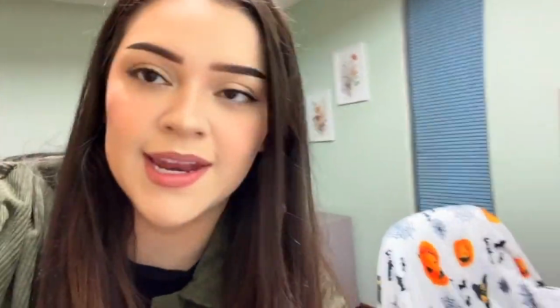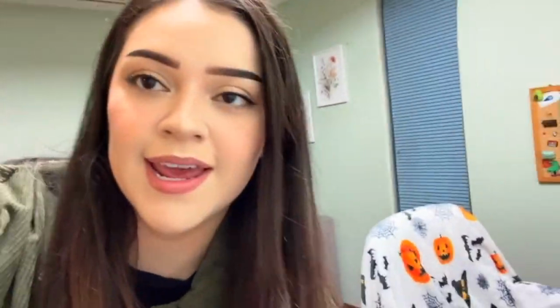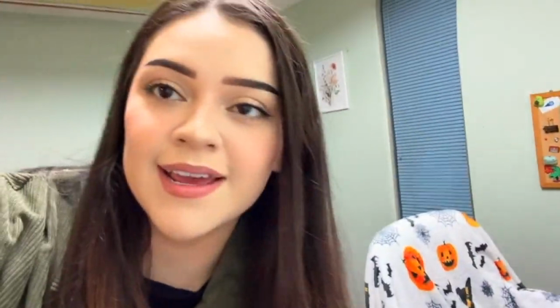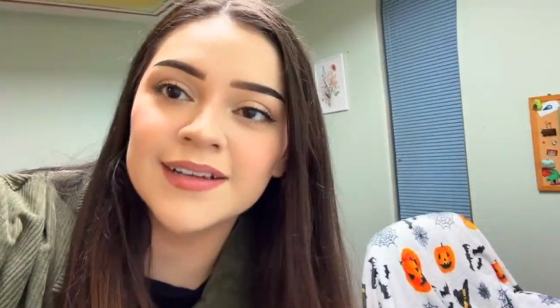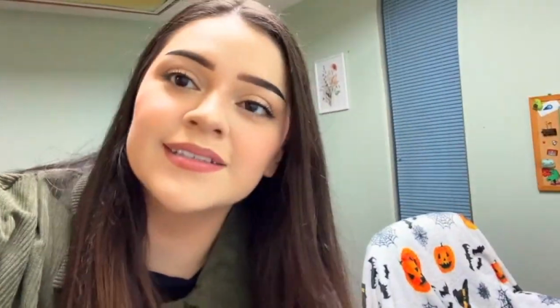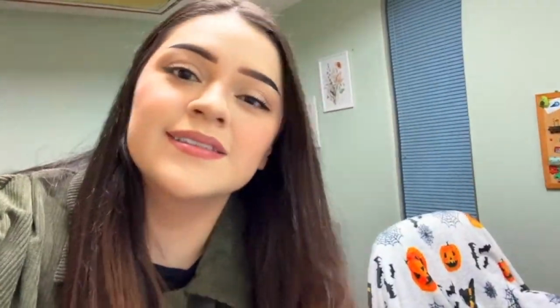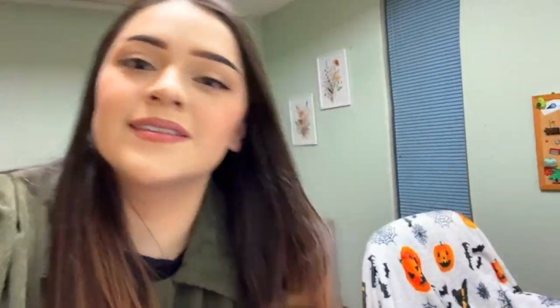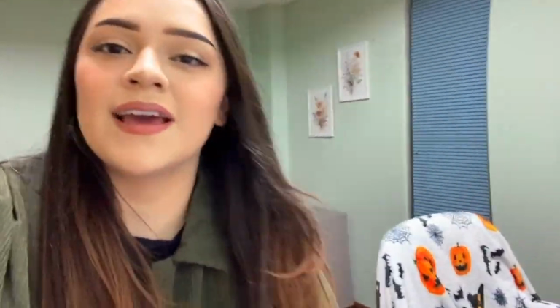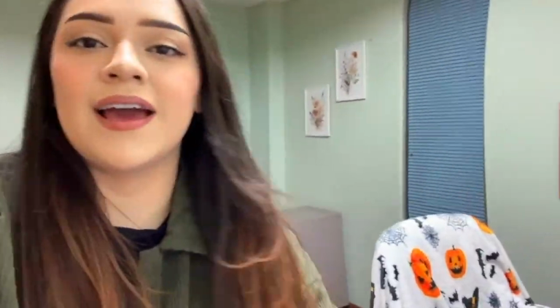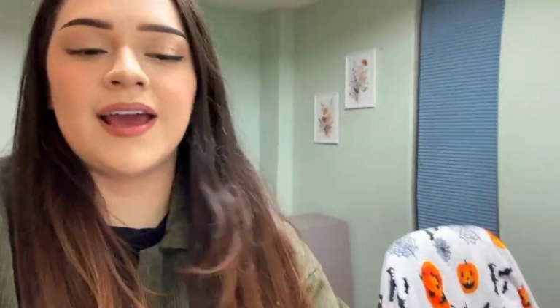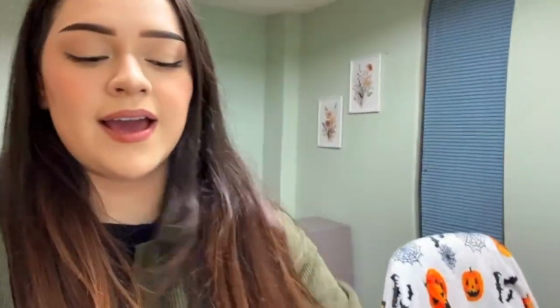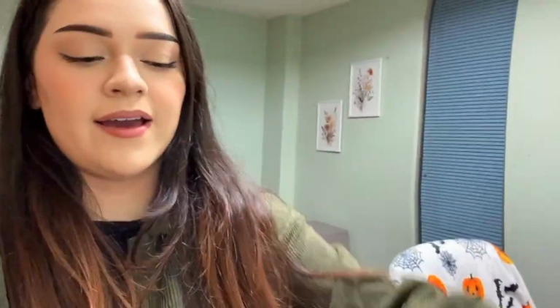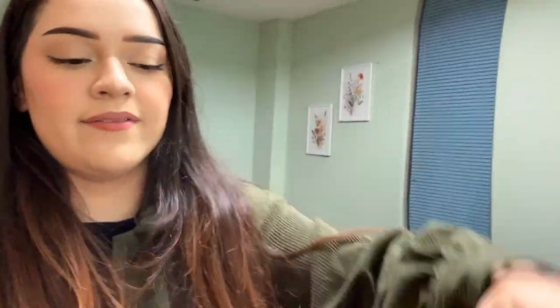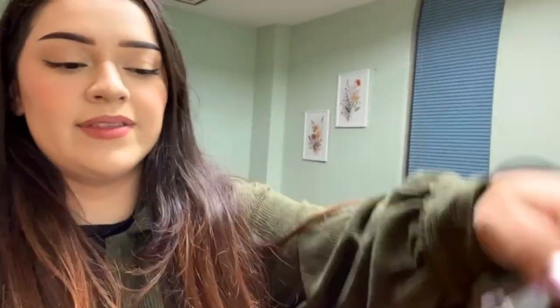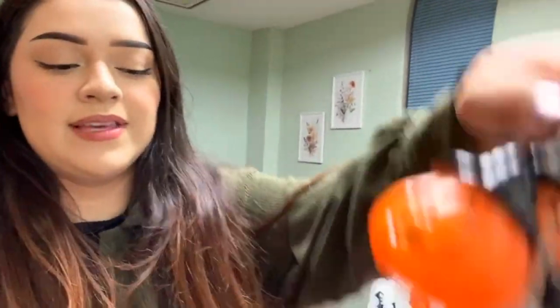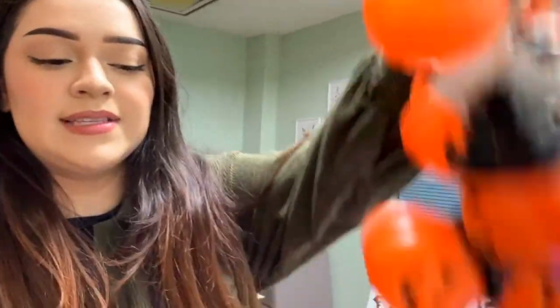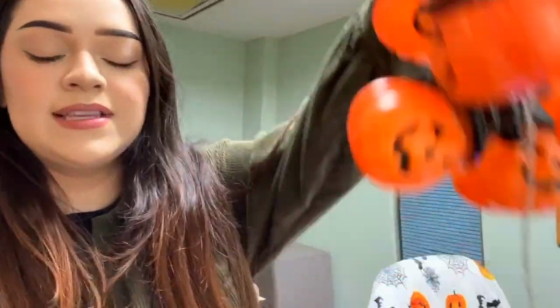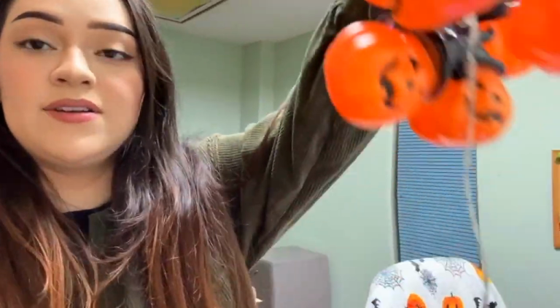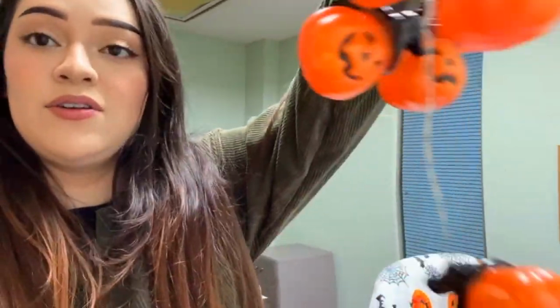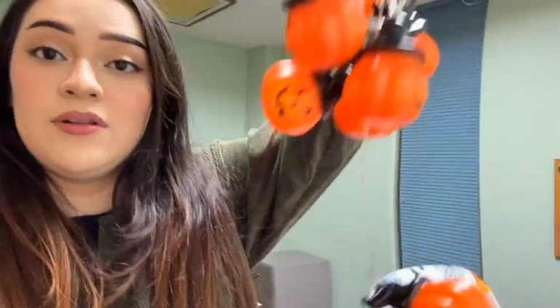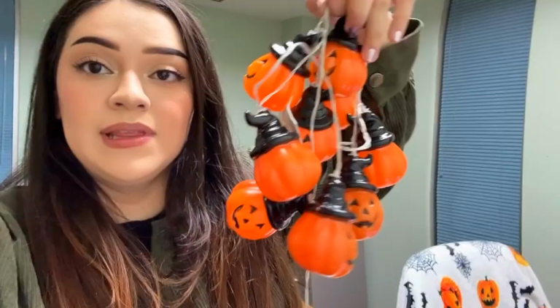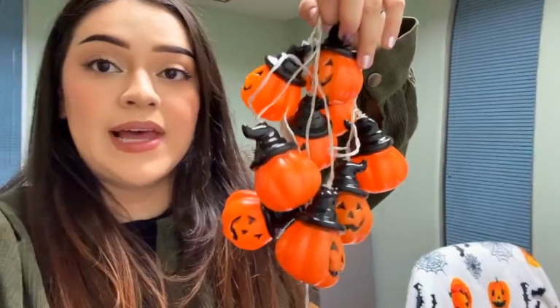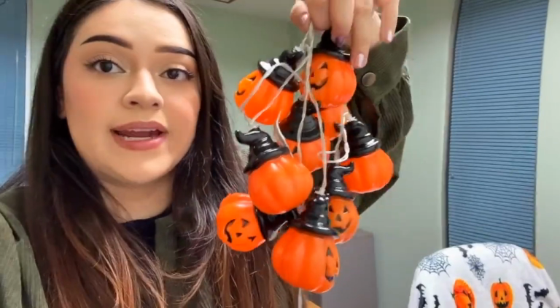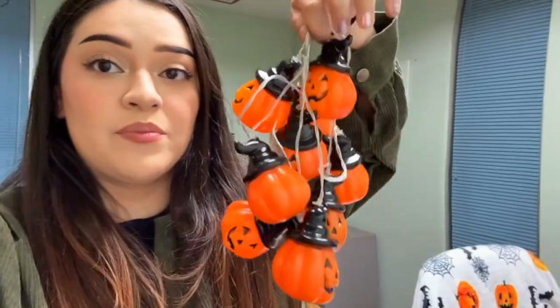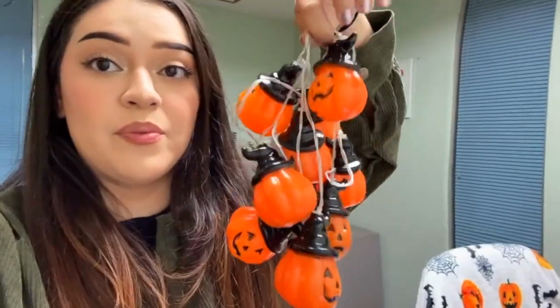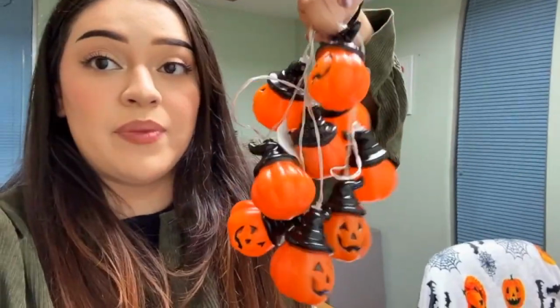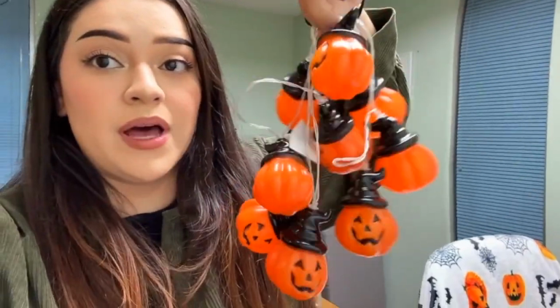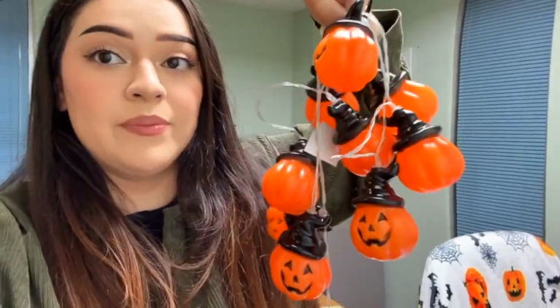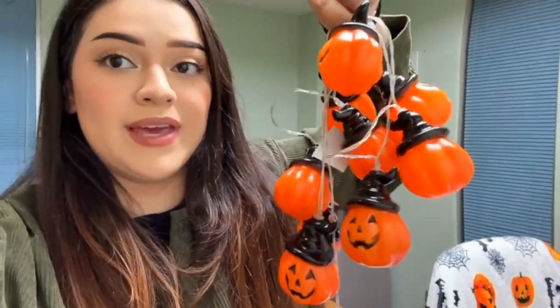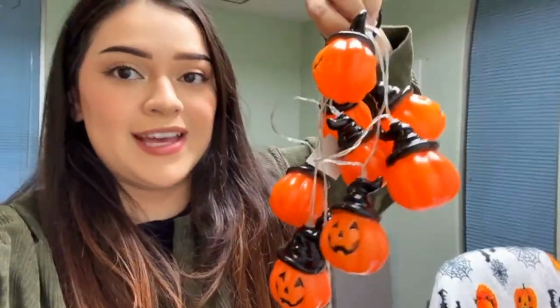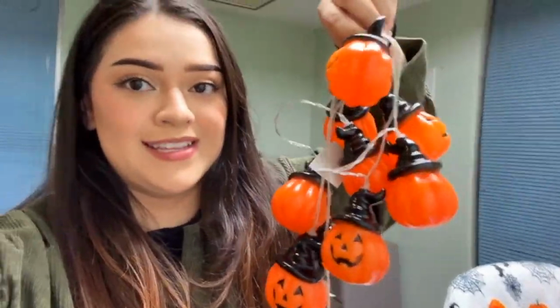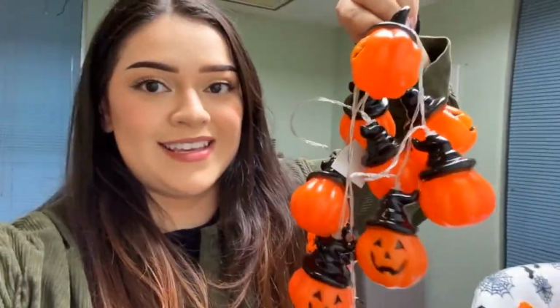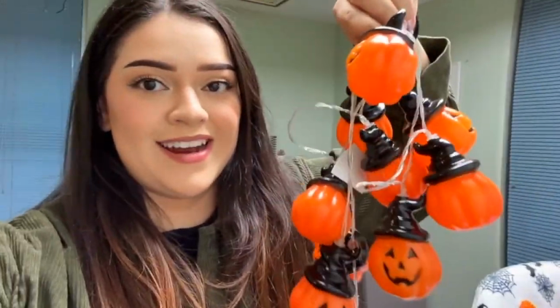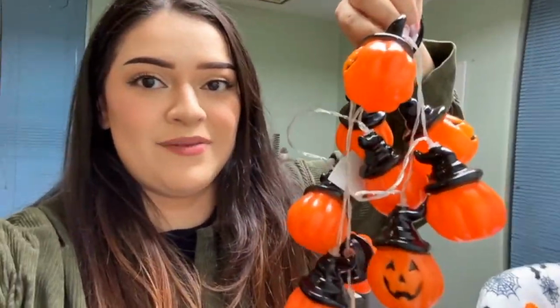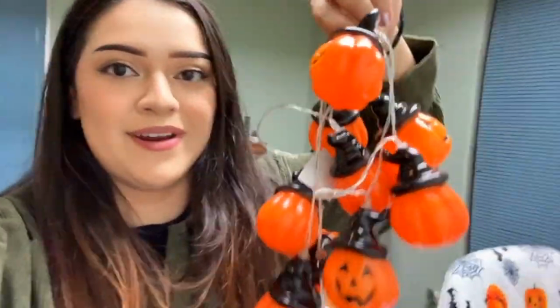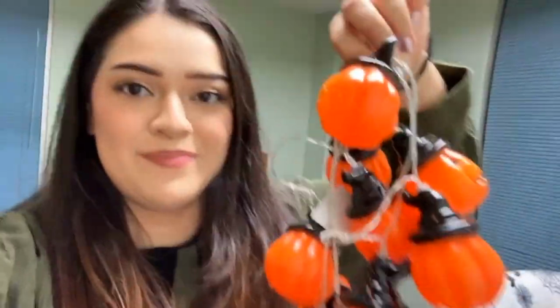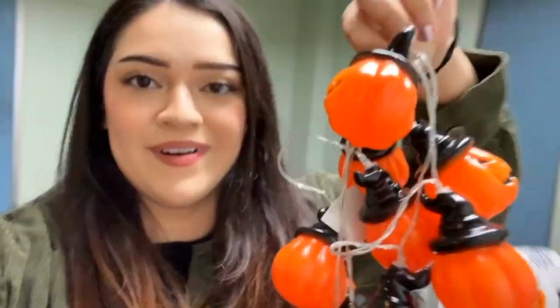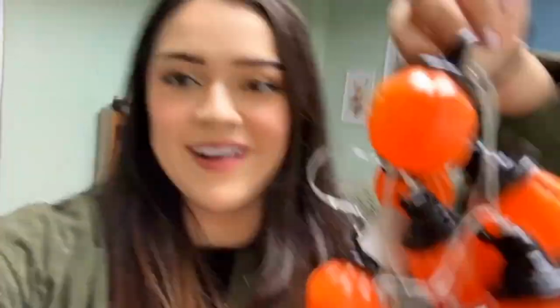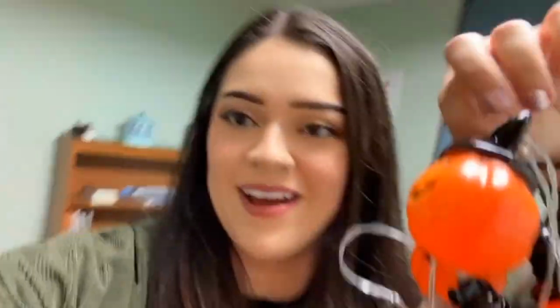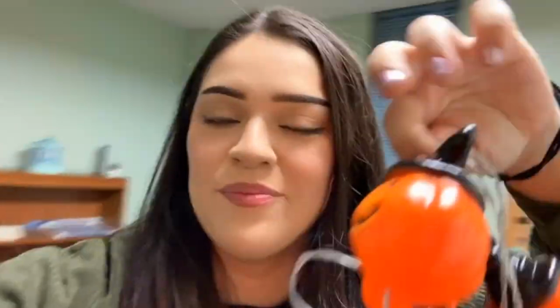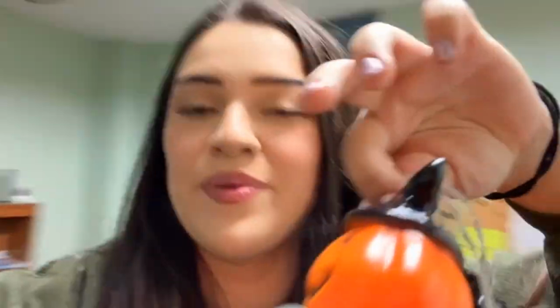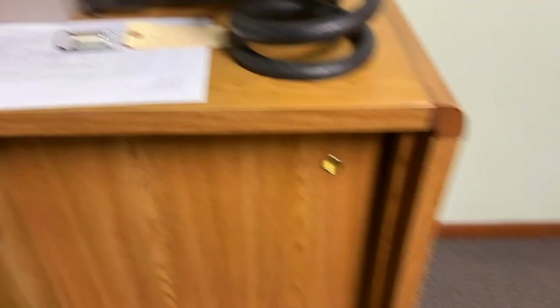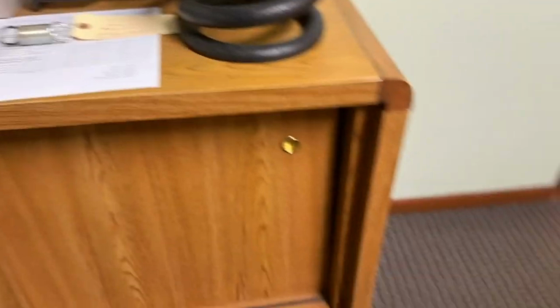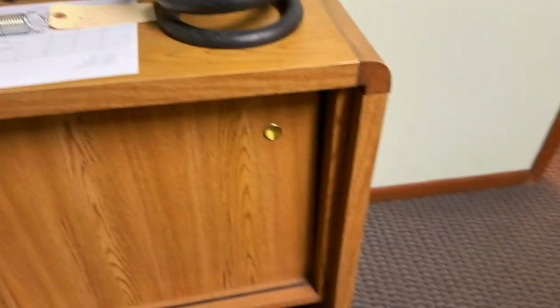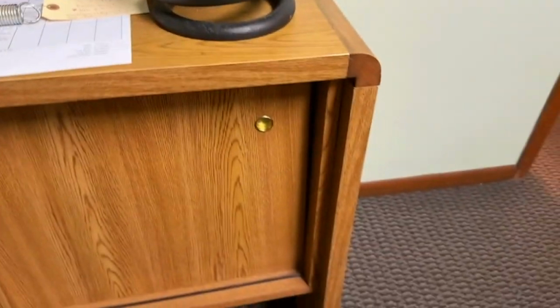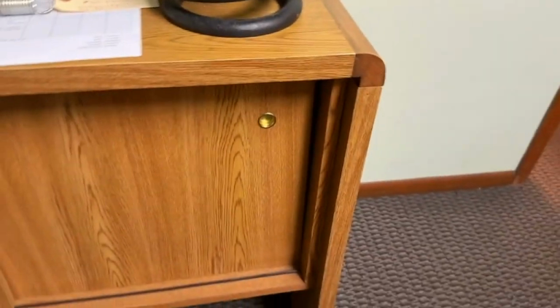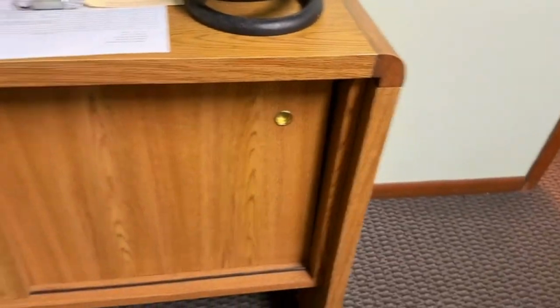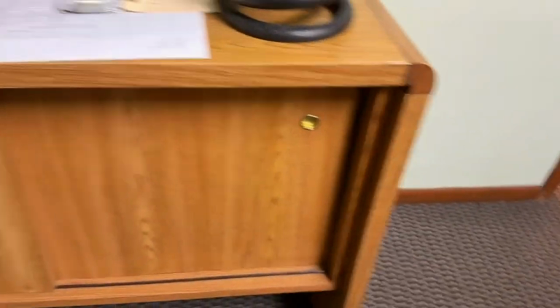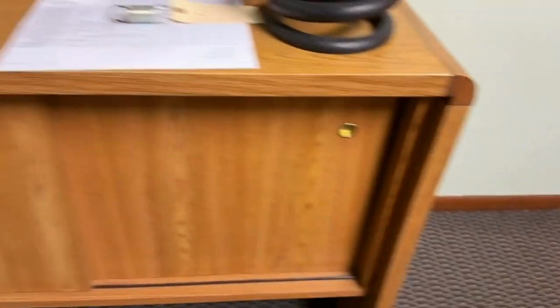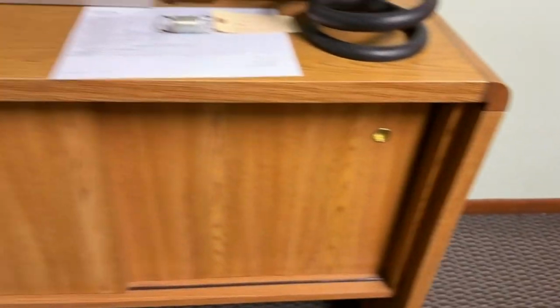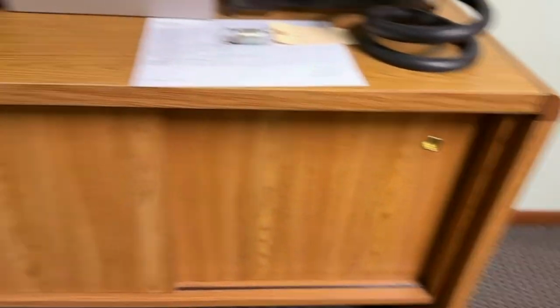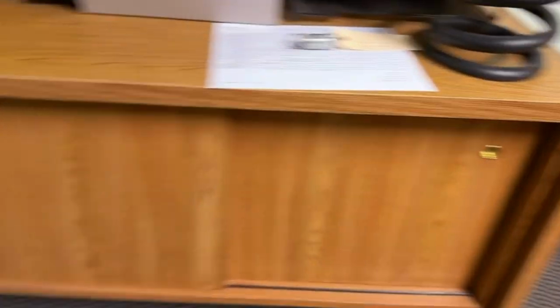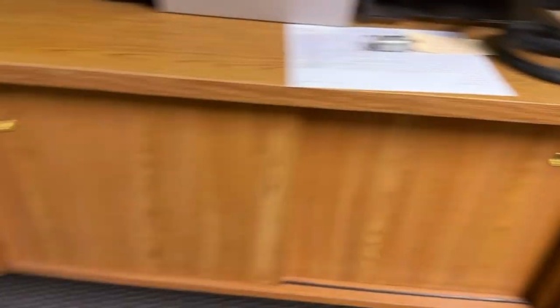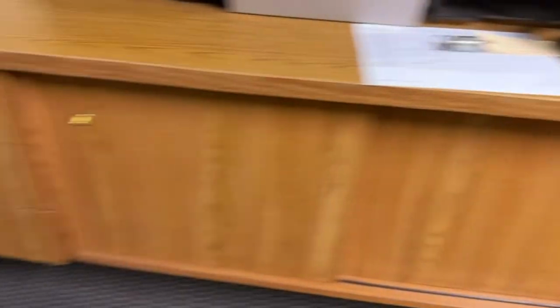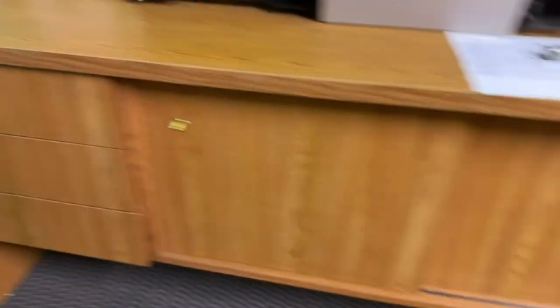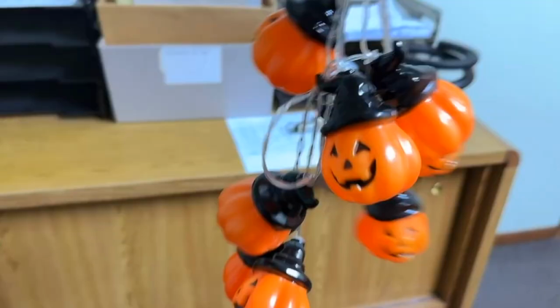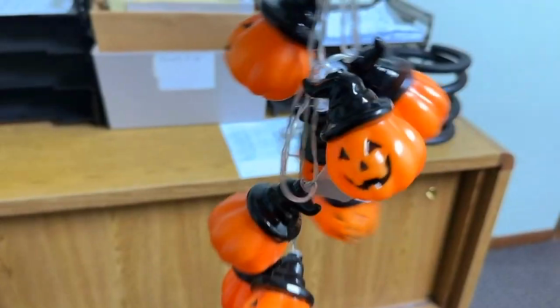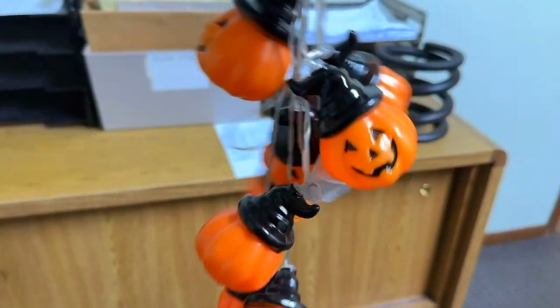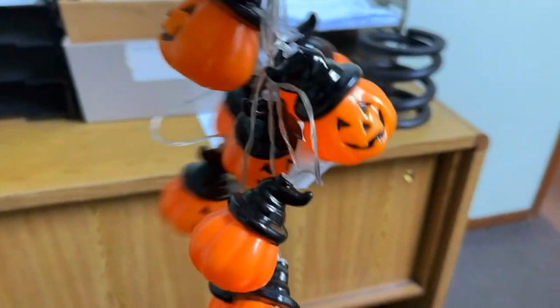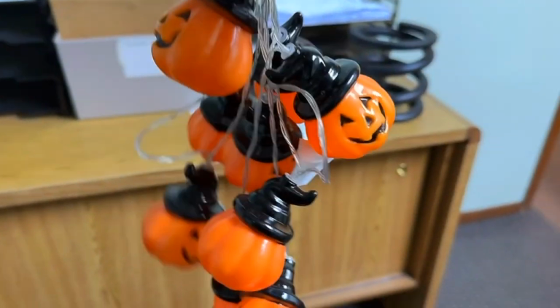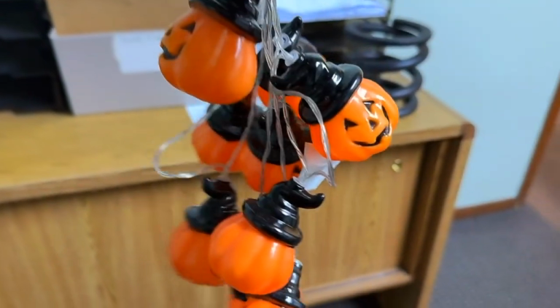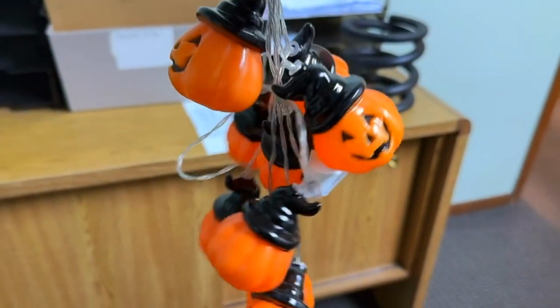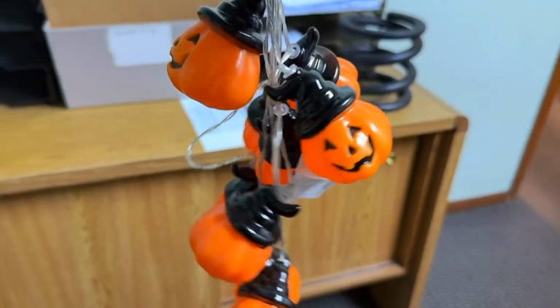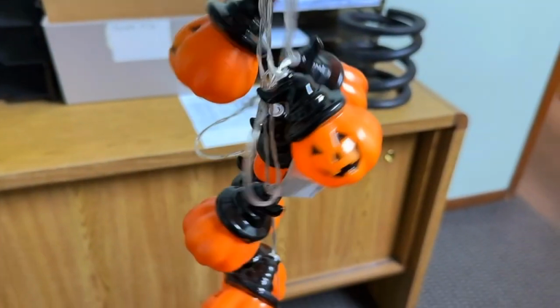Next I have these little light-up pumpkins that I want to put up on this desk here. So let's do that.